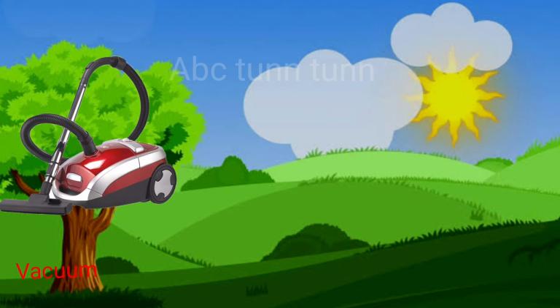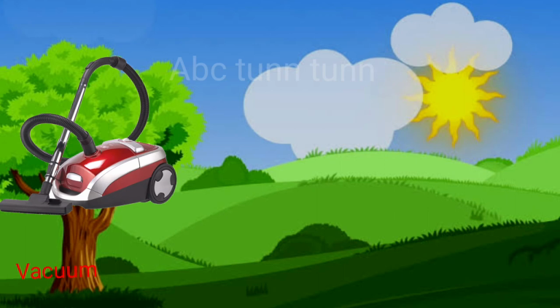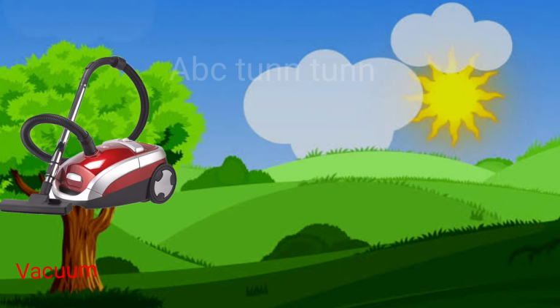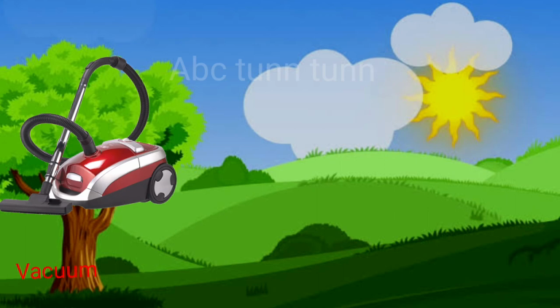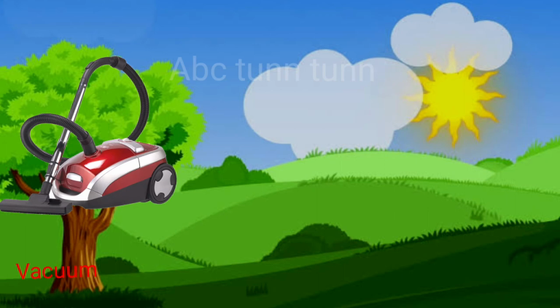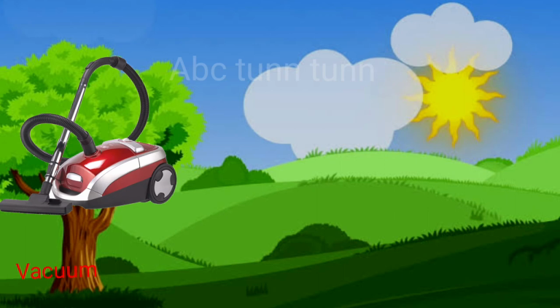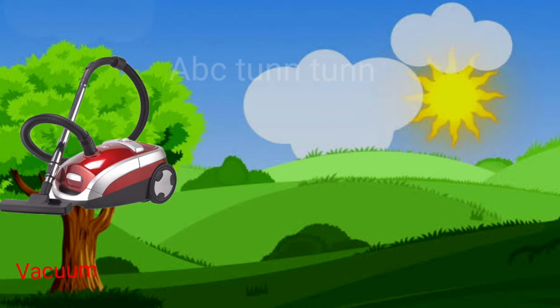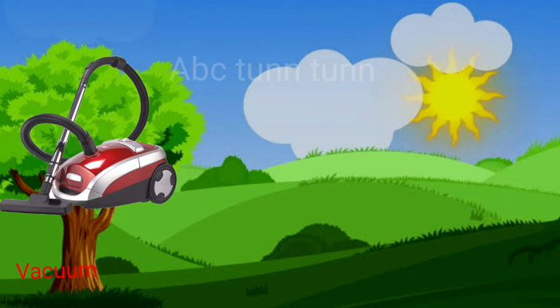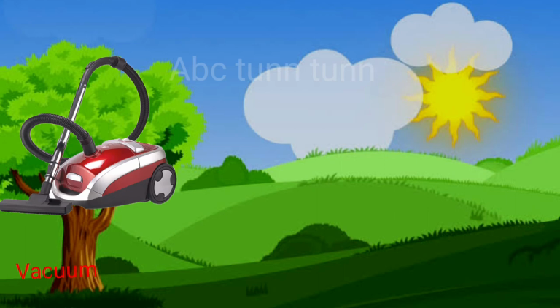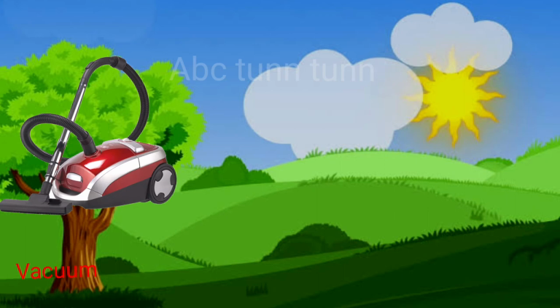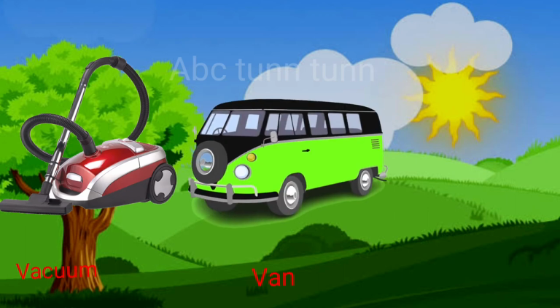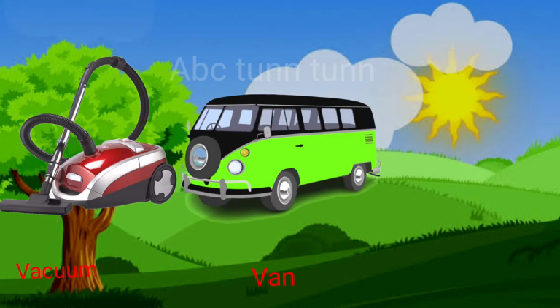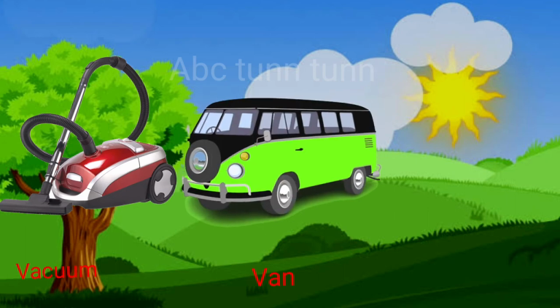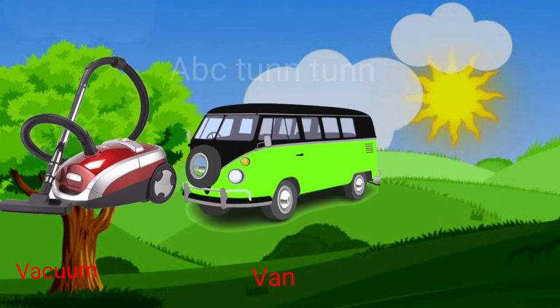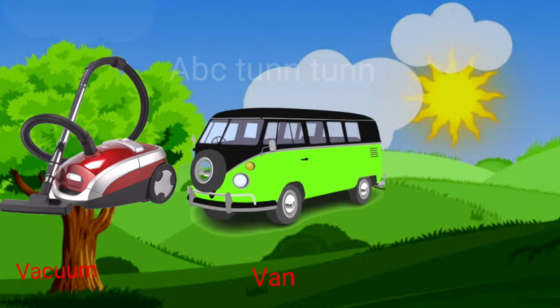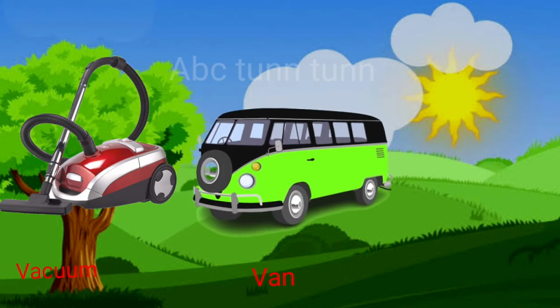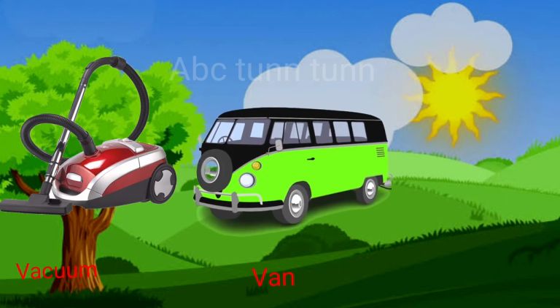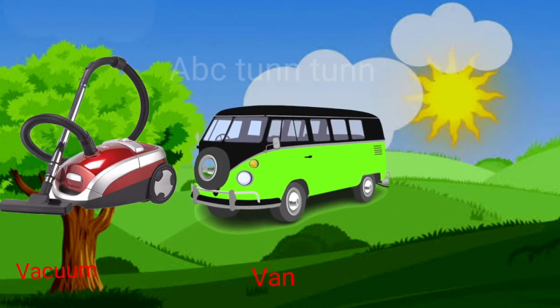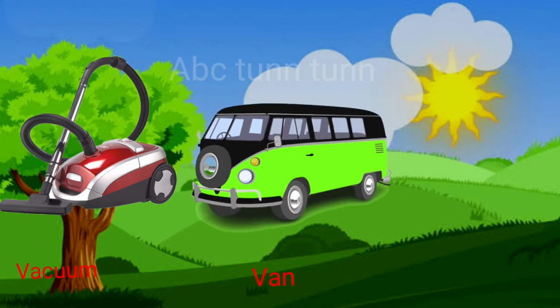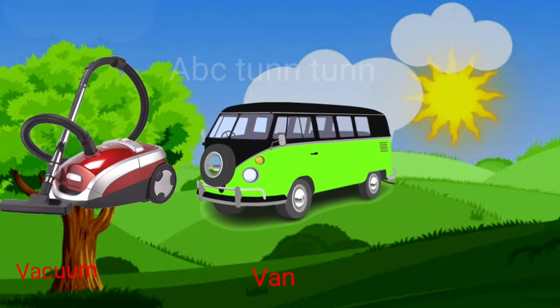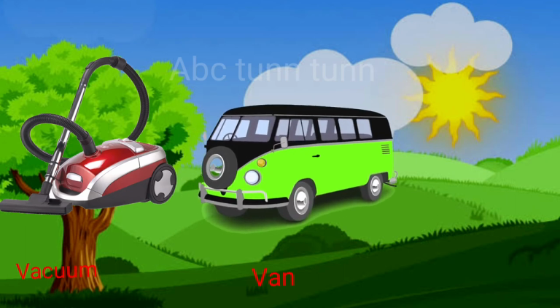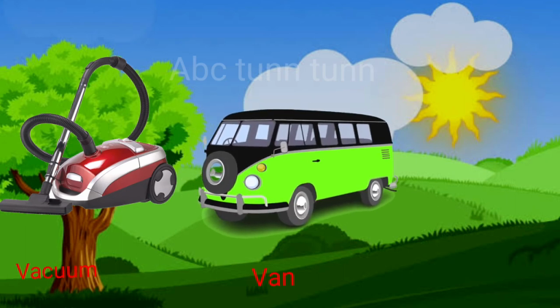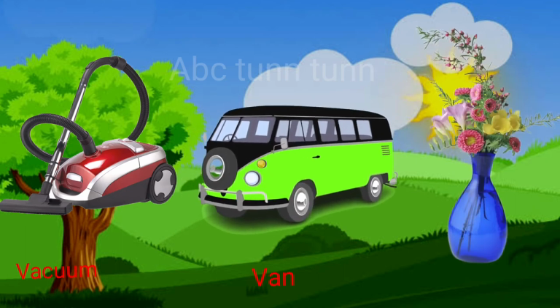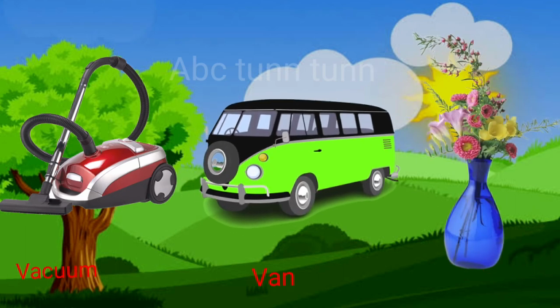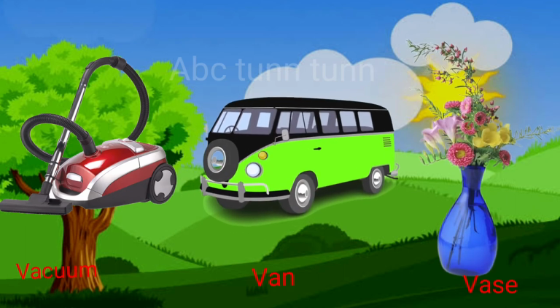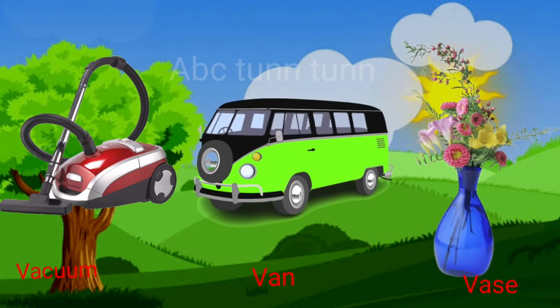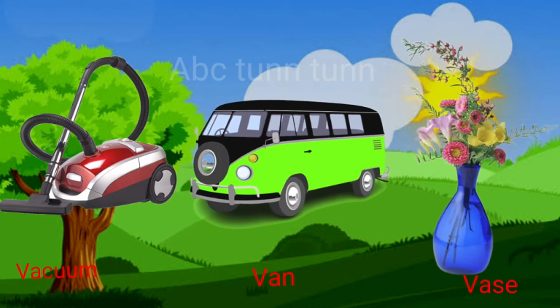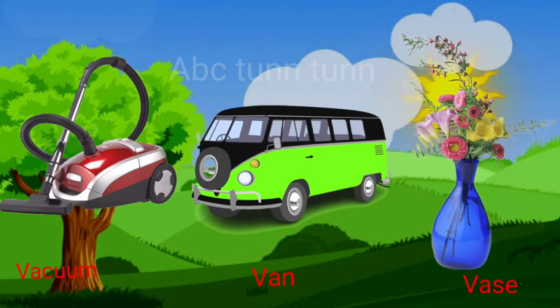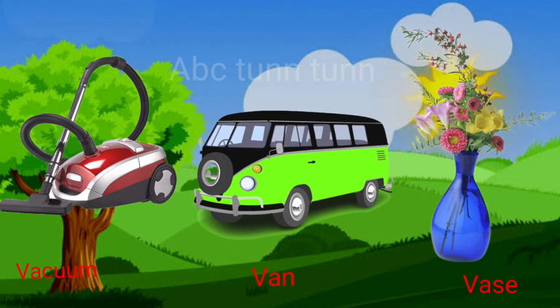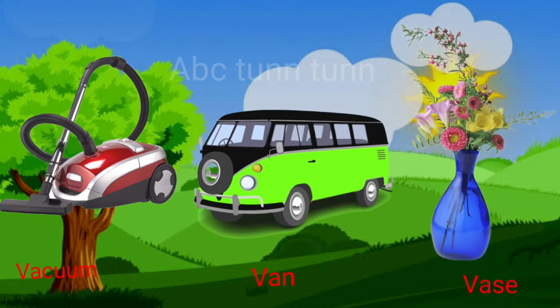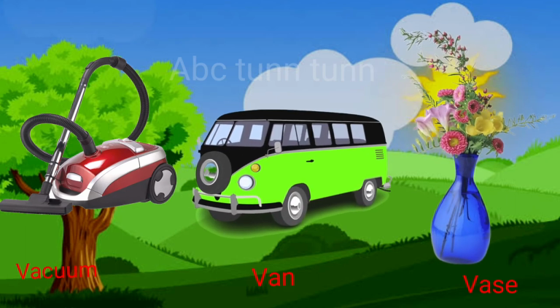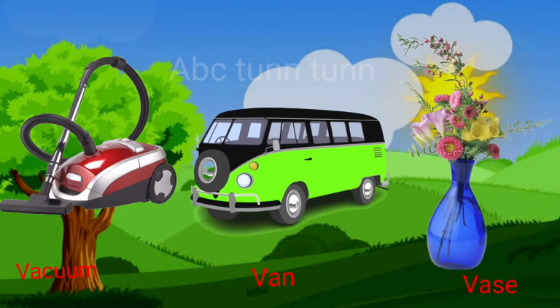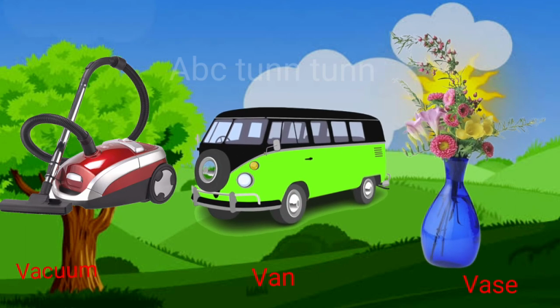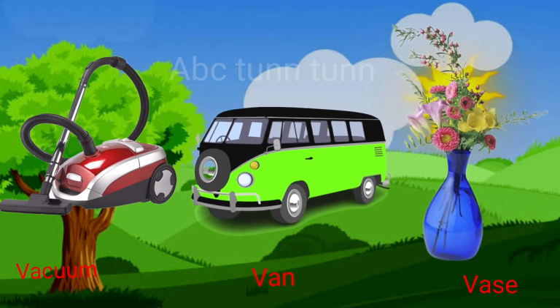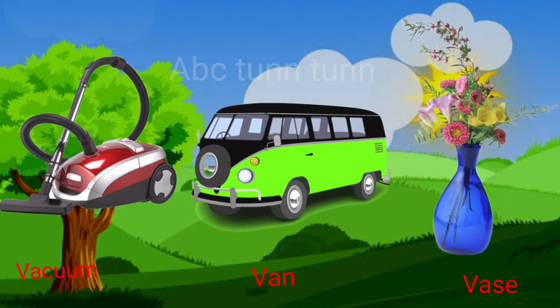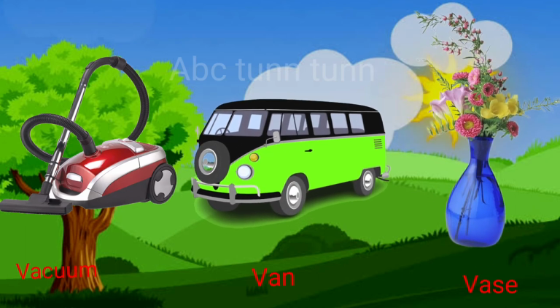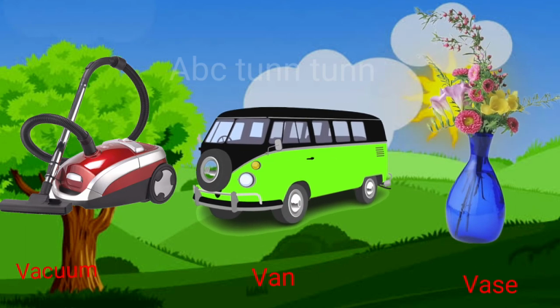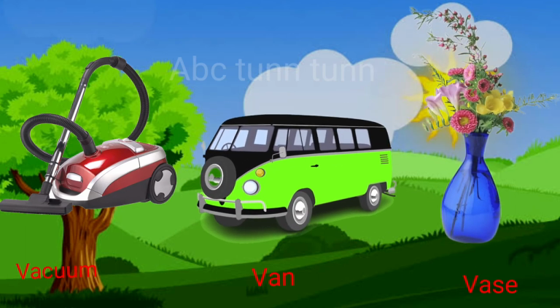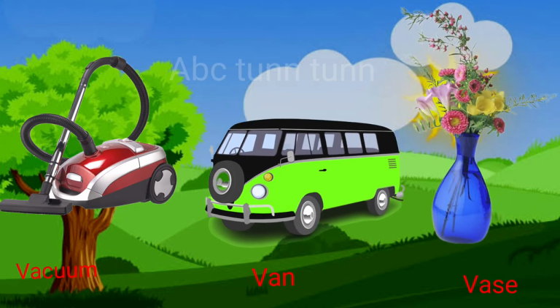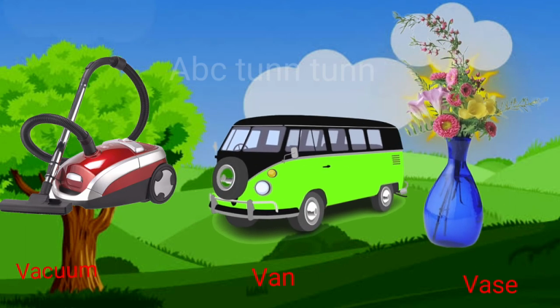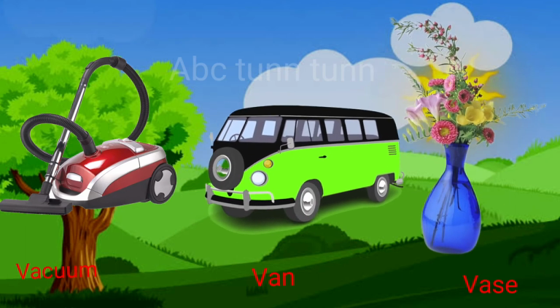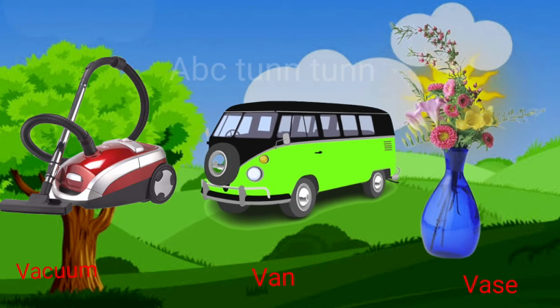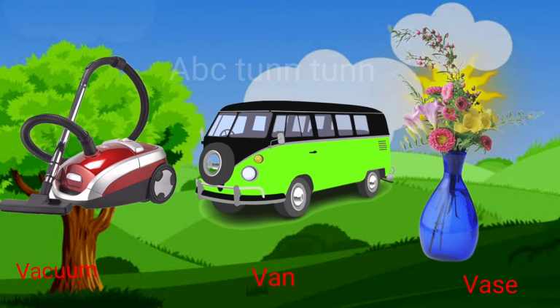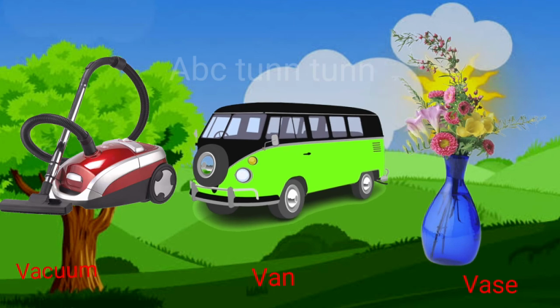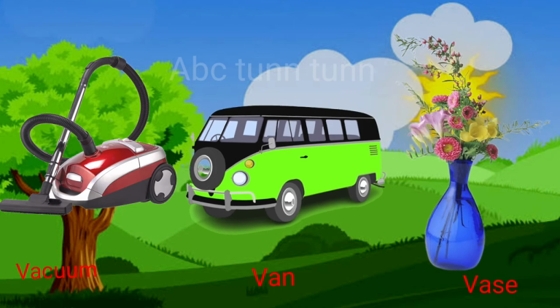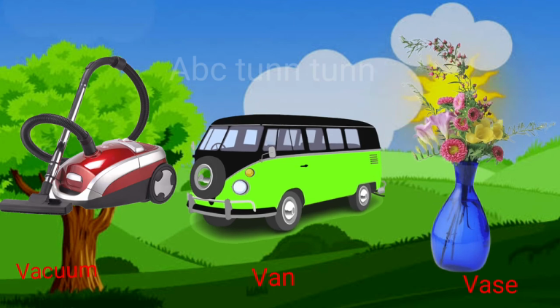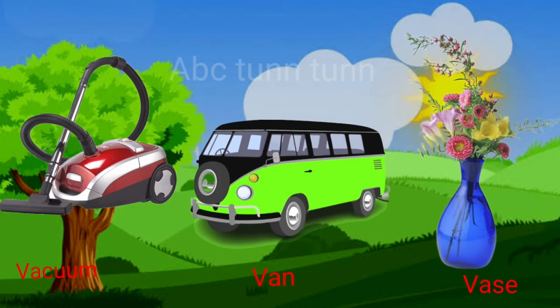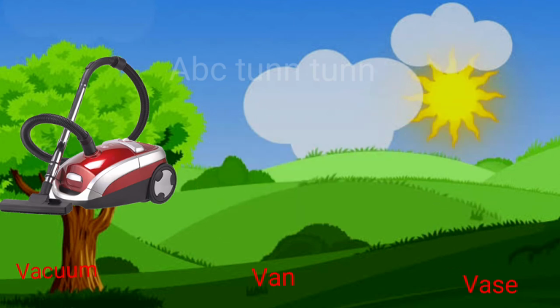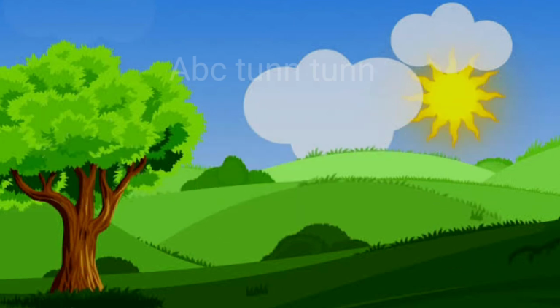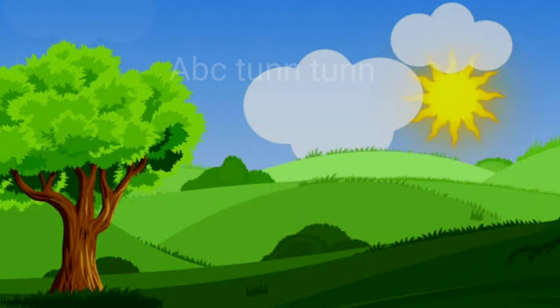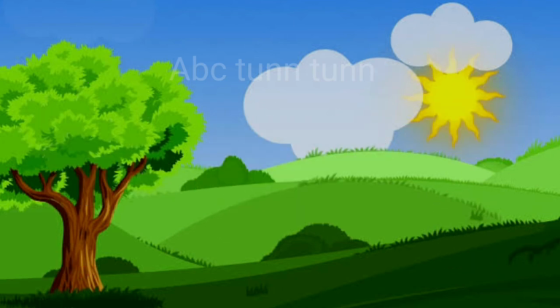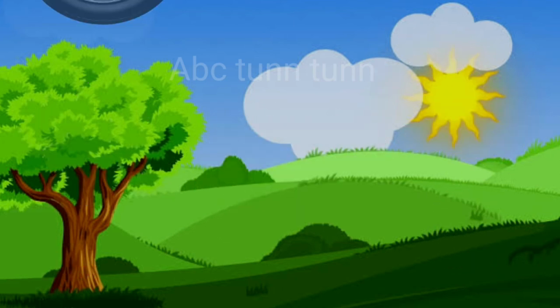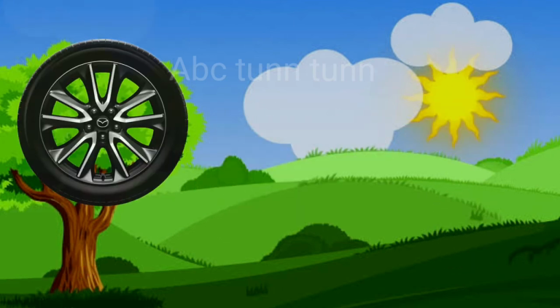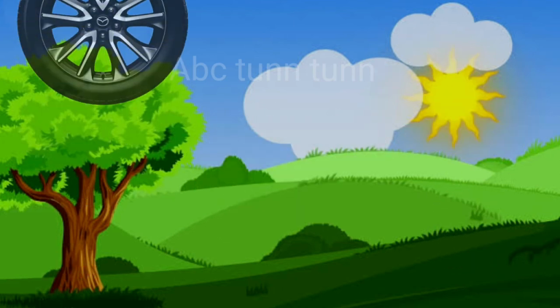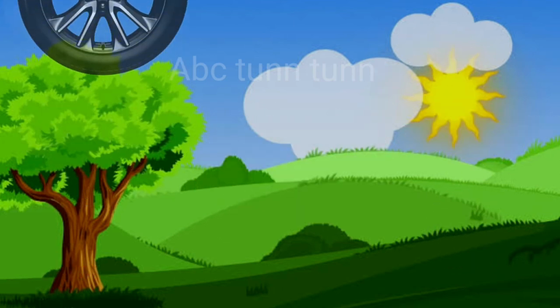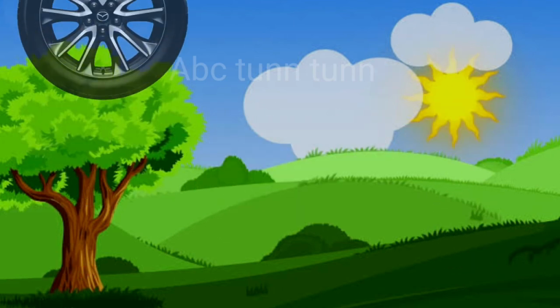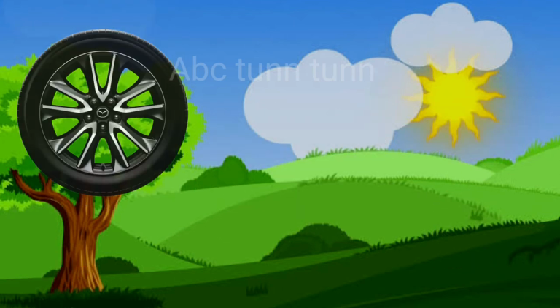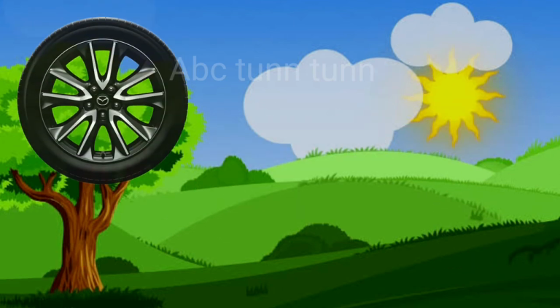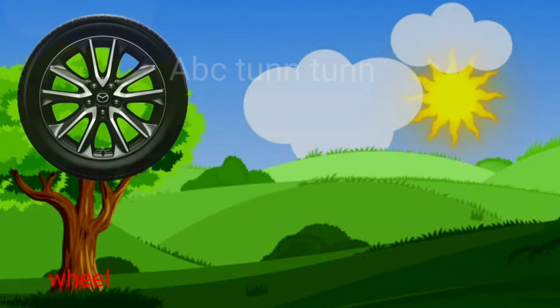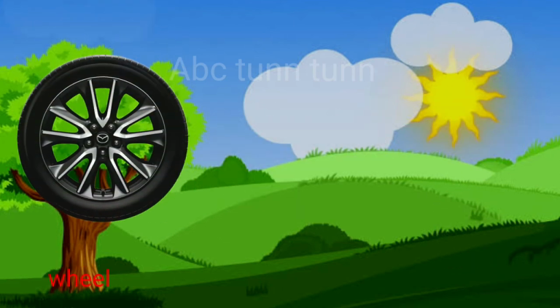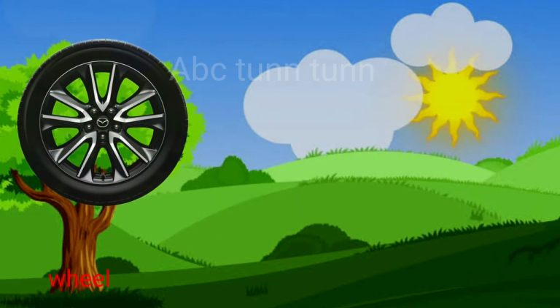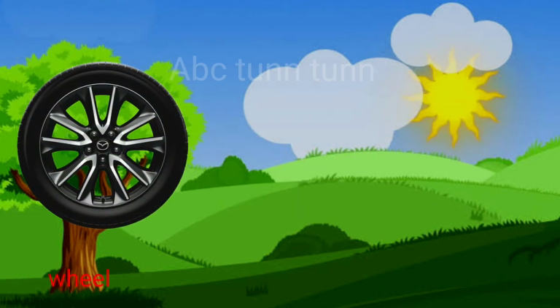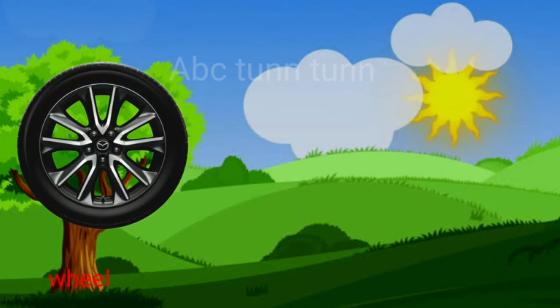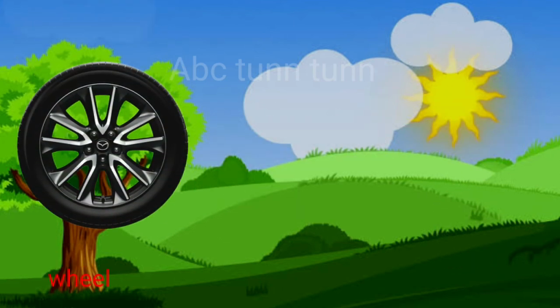V is for vacuum. V is for van. V is for vase. V!